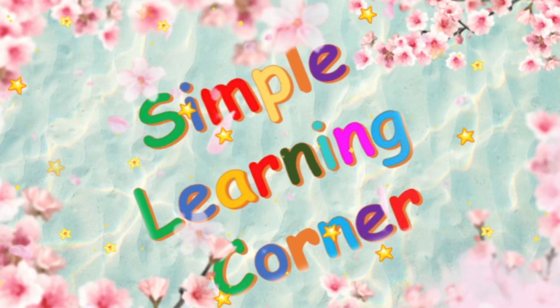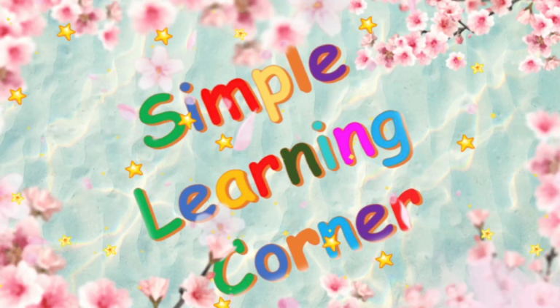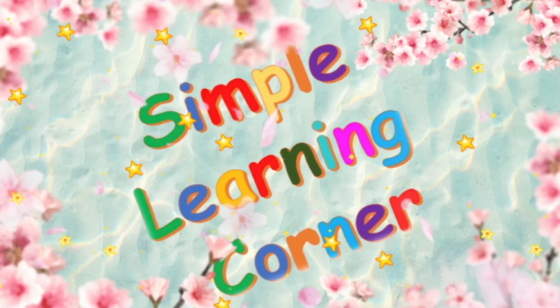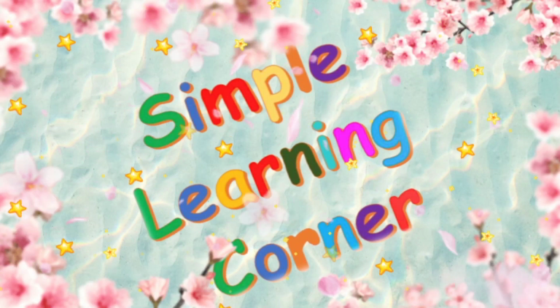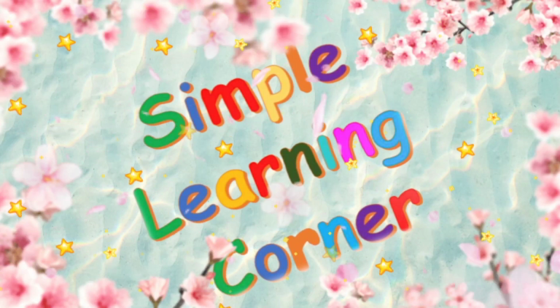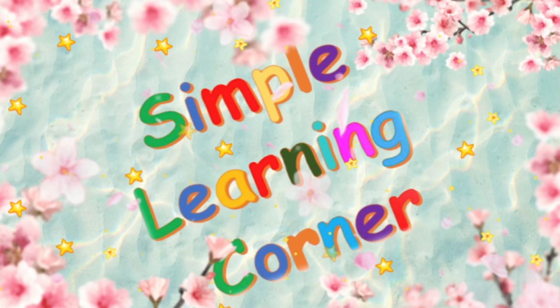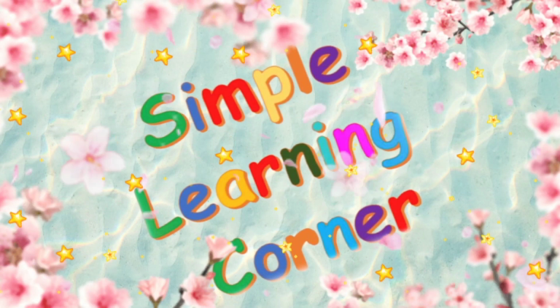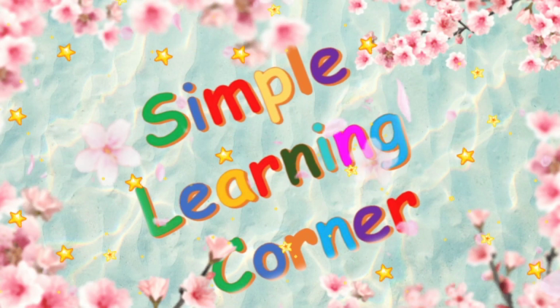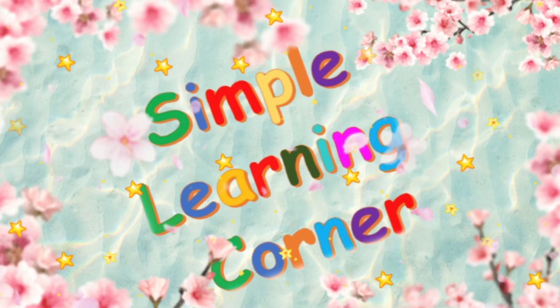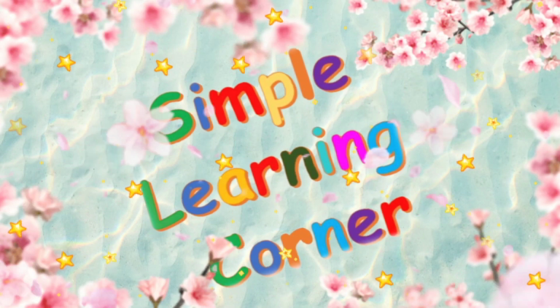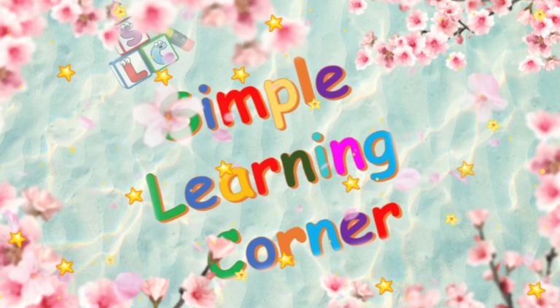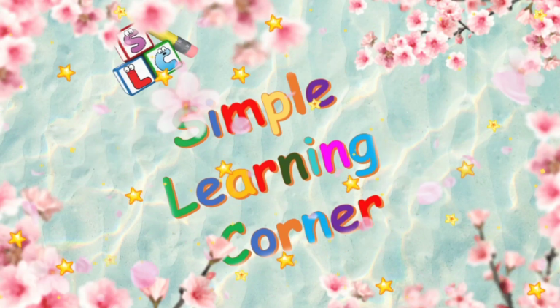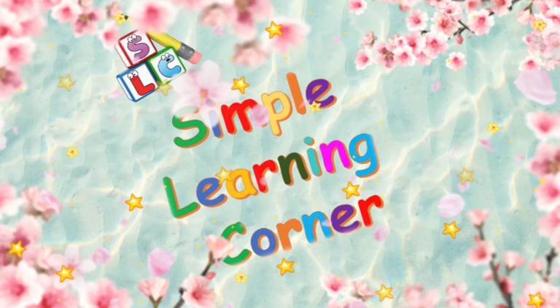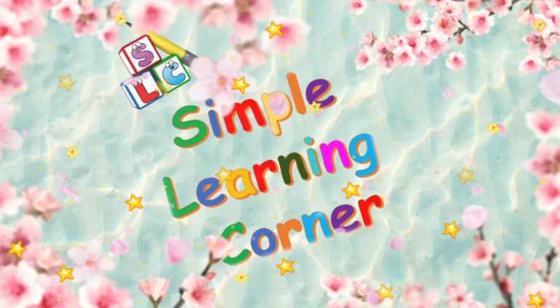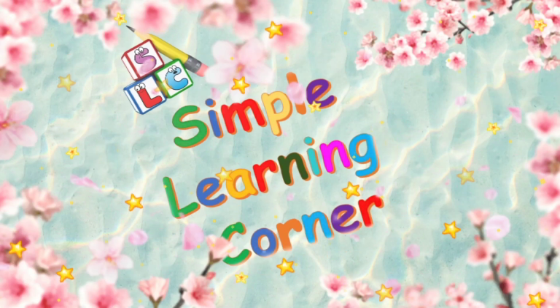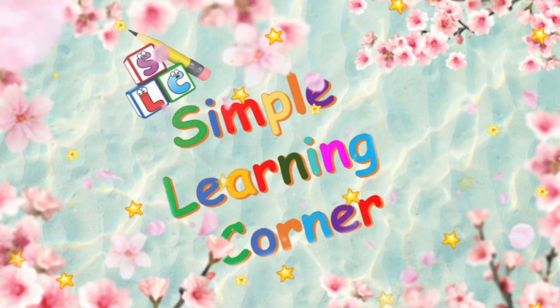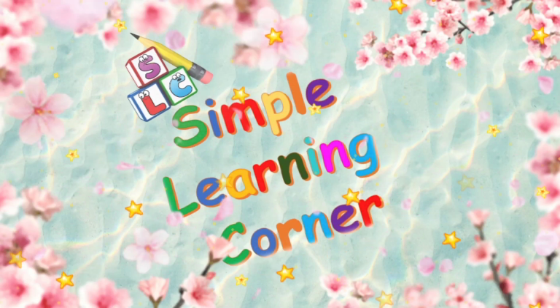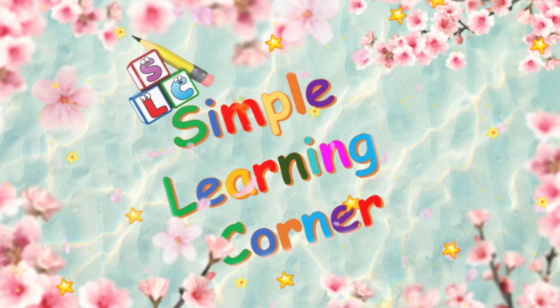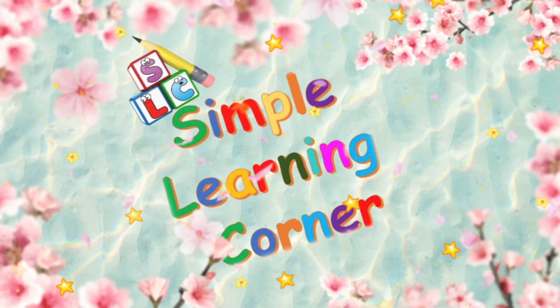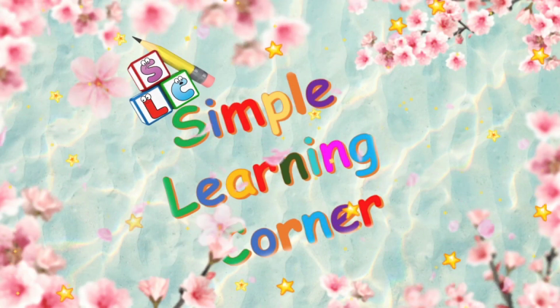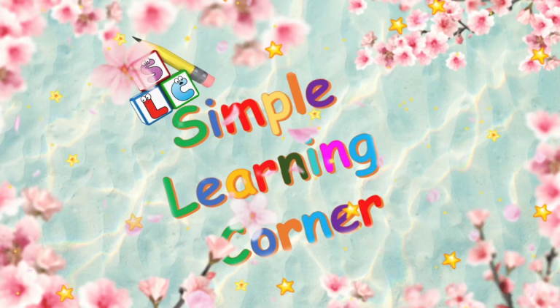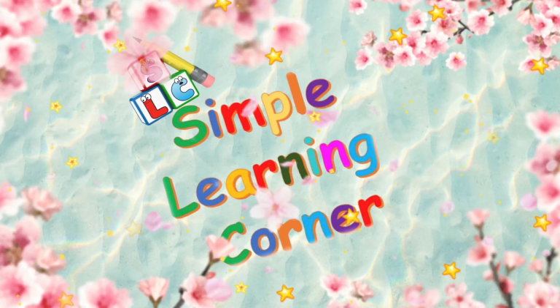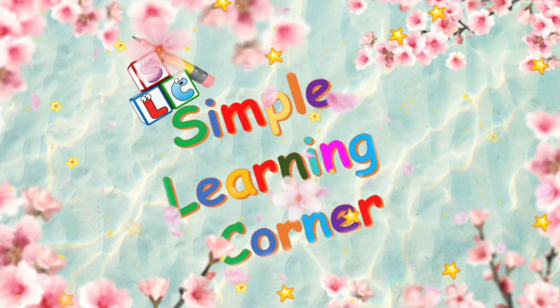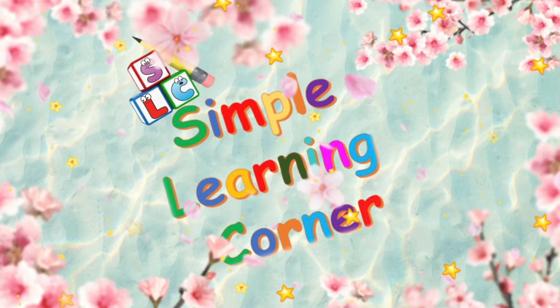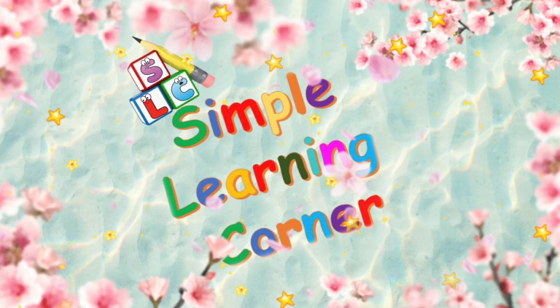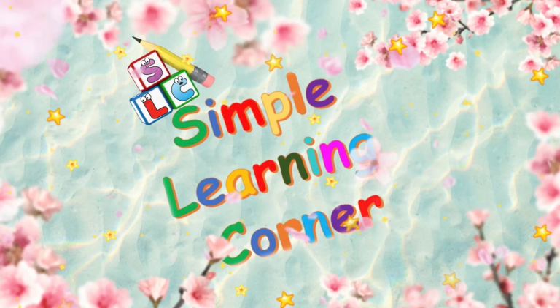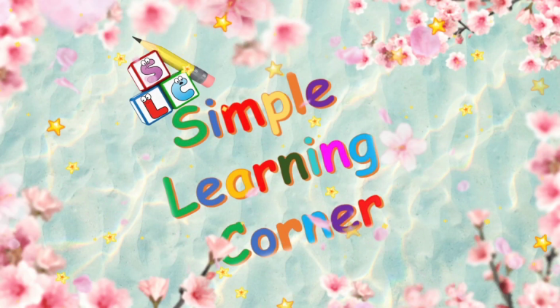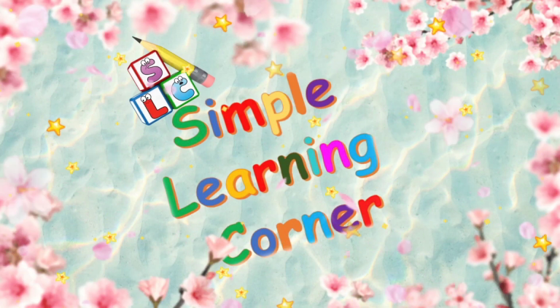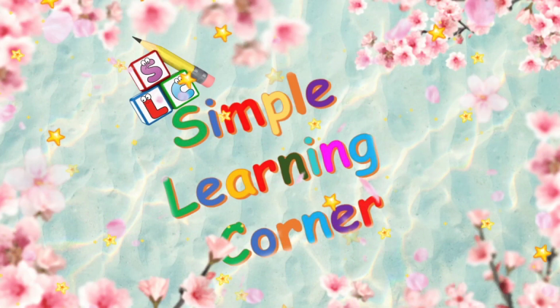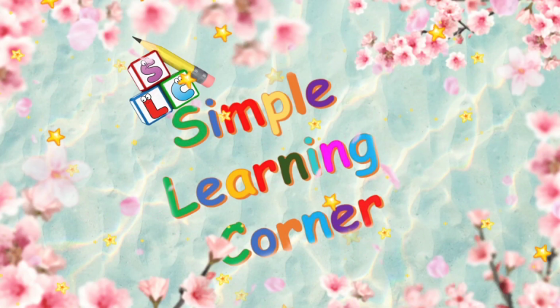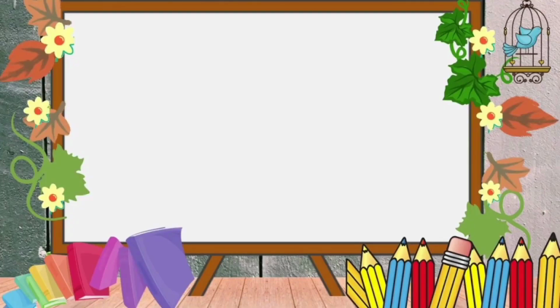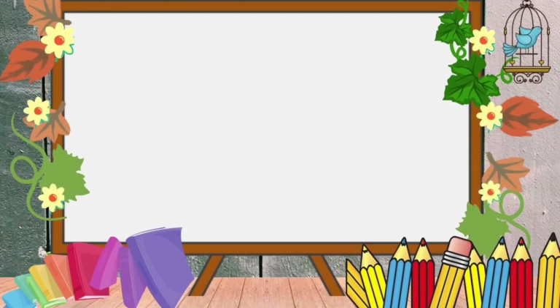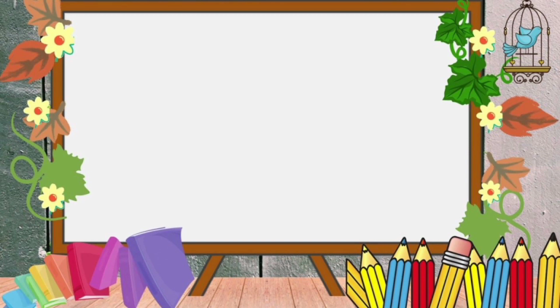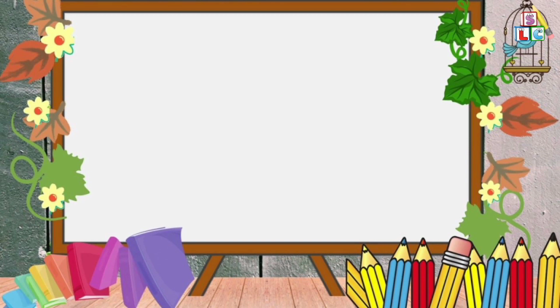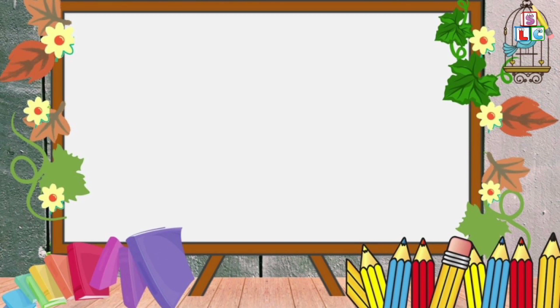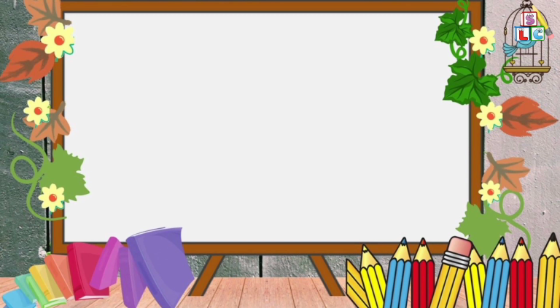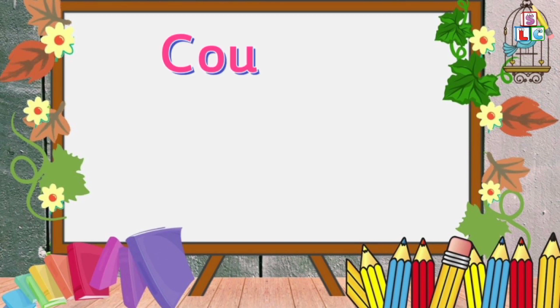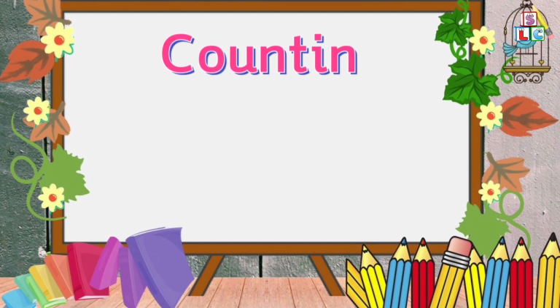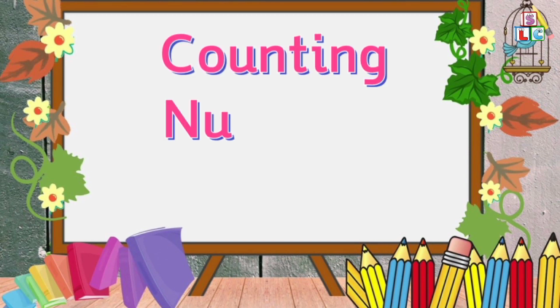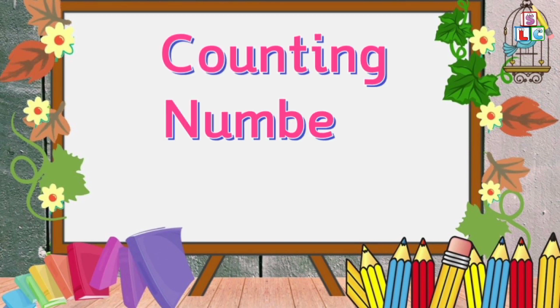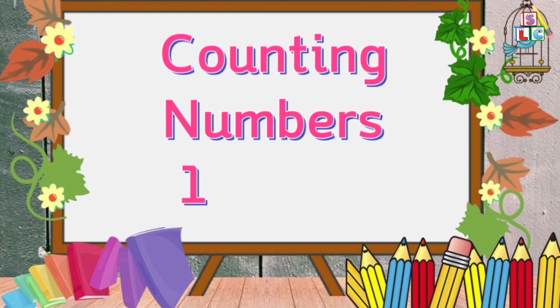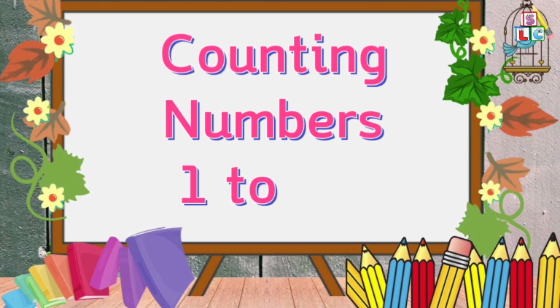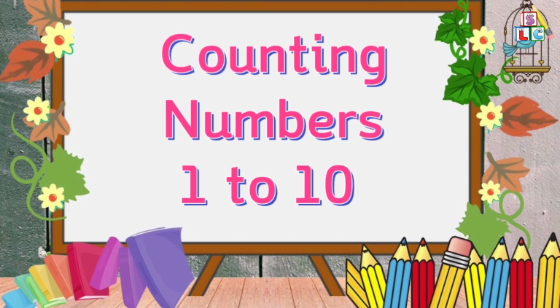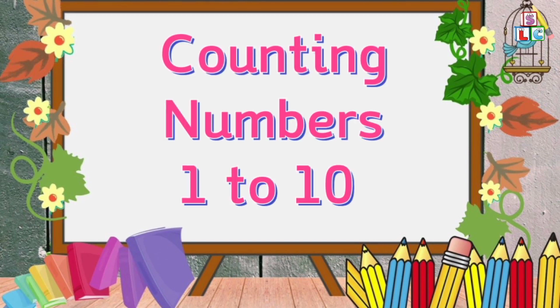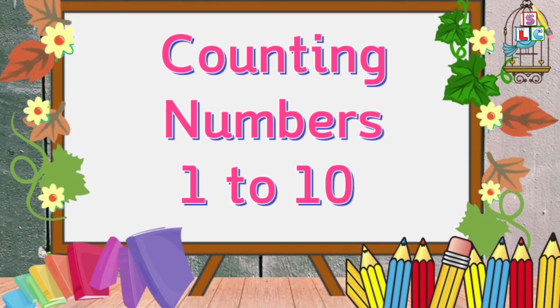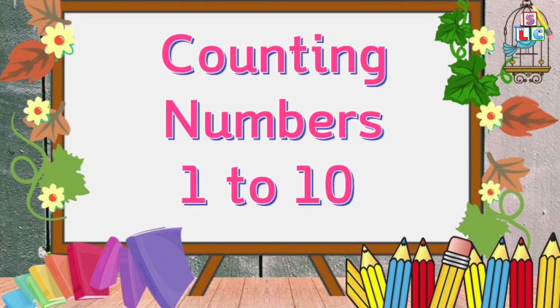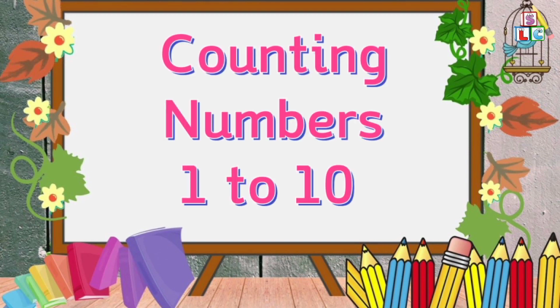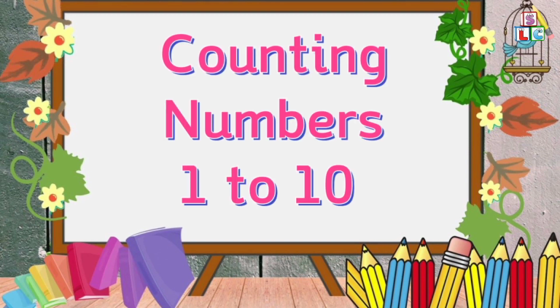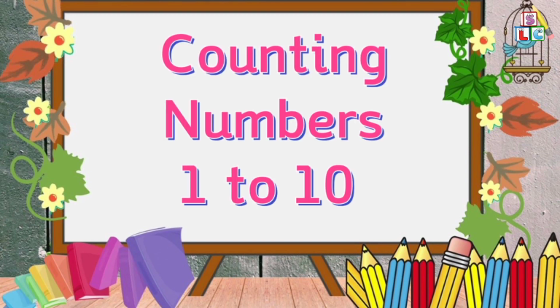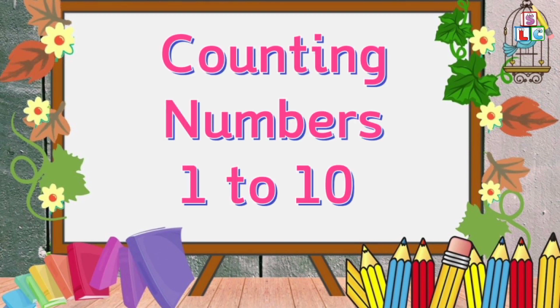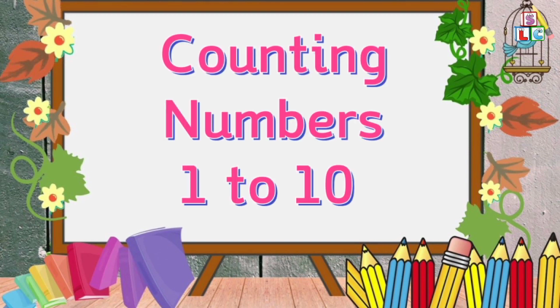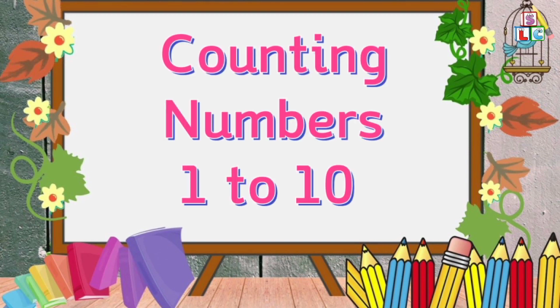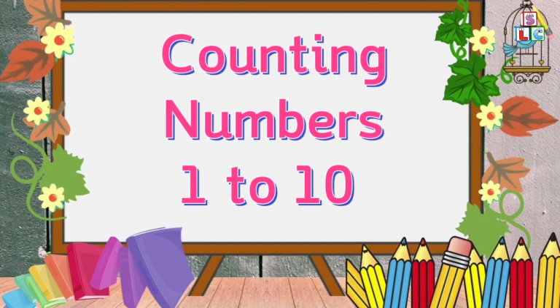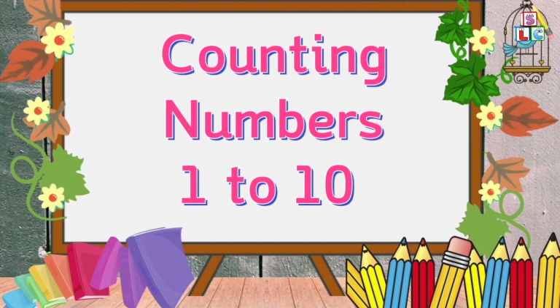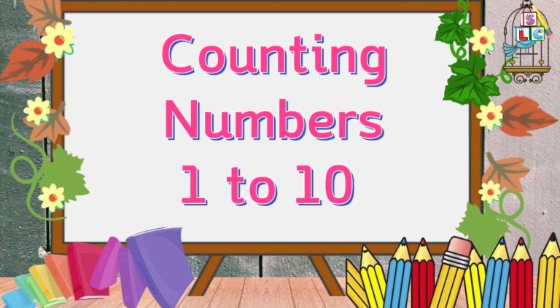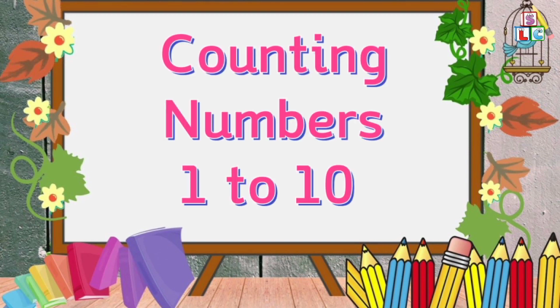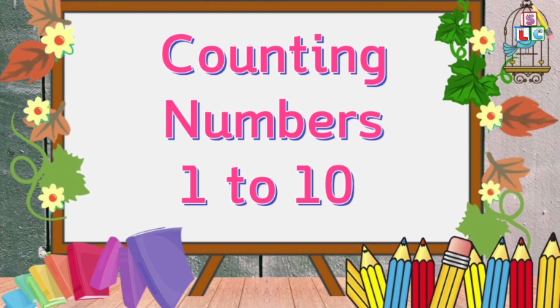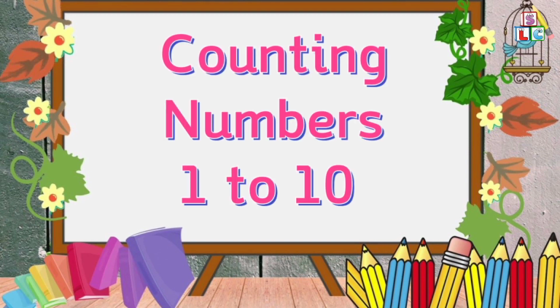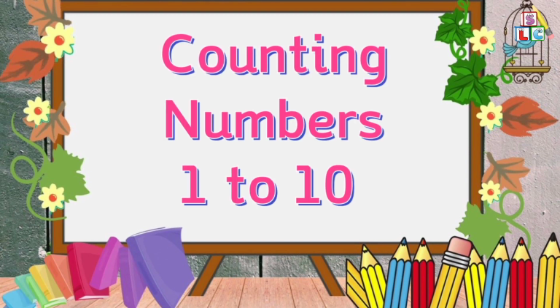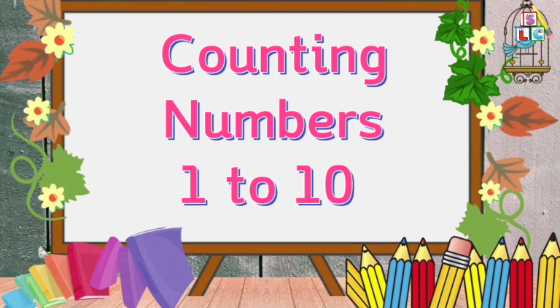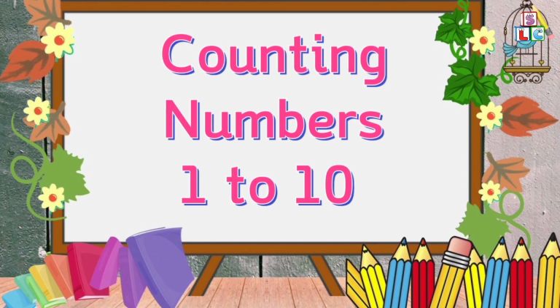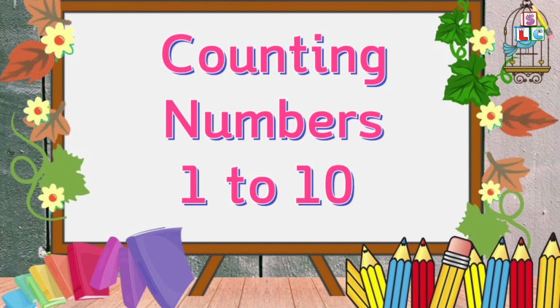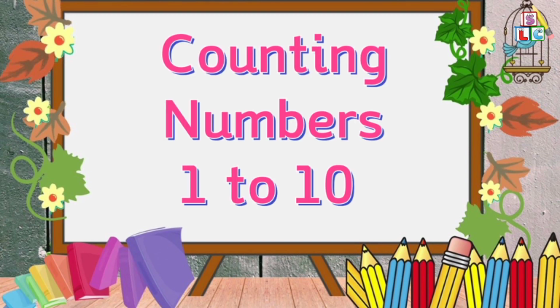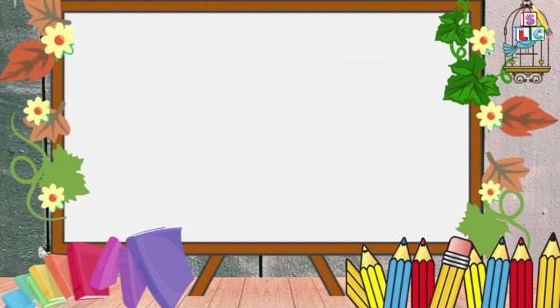Symbol Learning Corner. Let's count the numbers from 1 to 10.